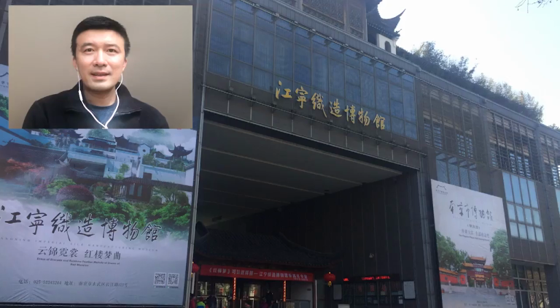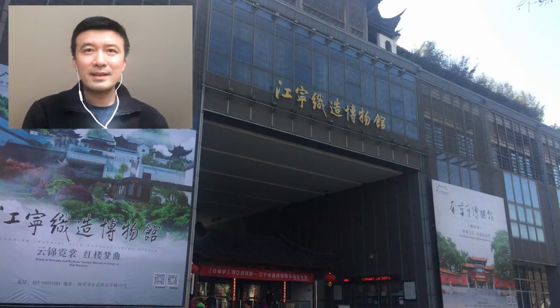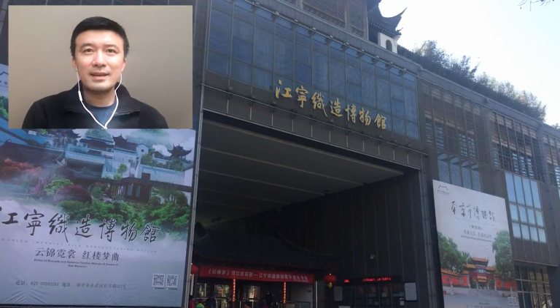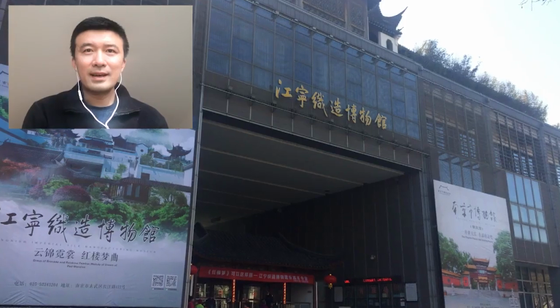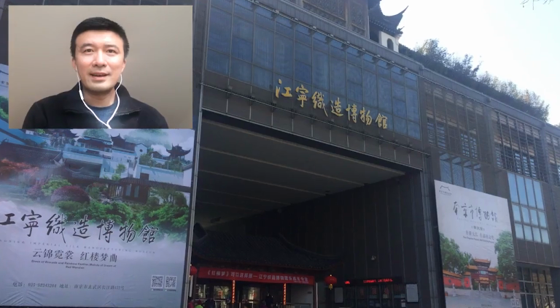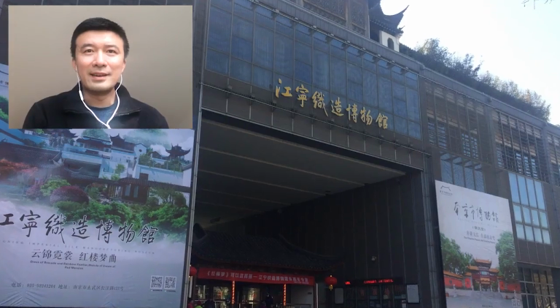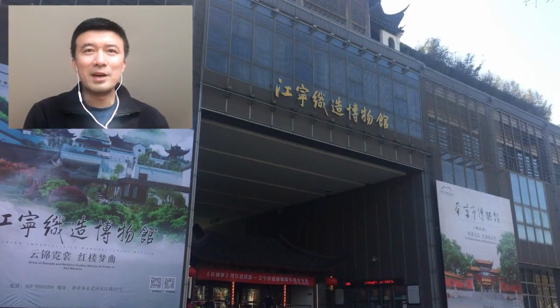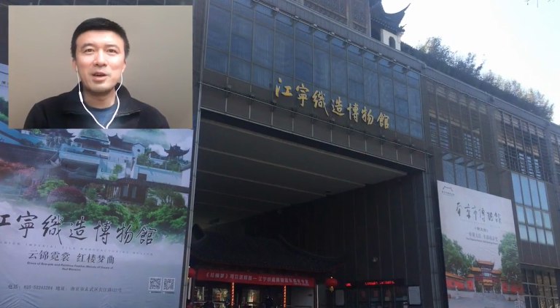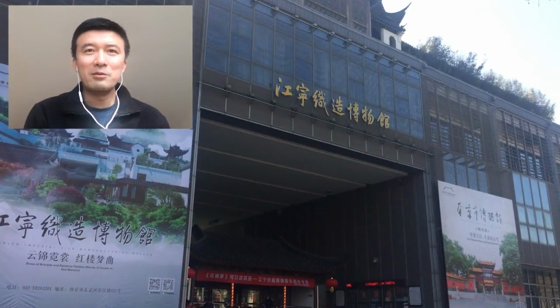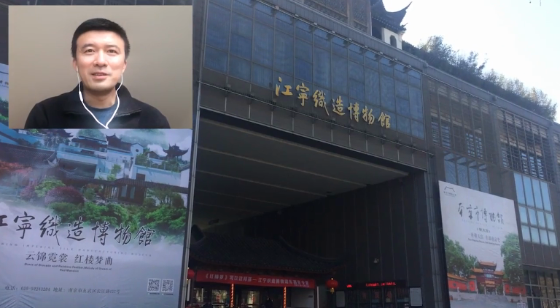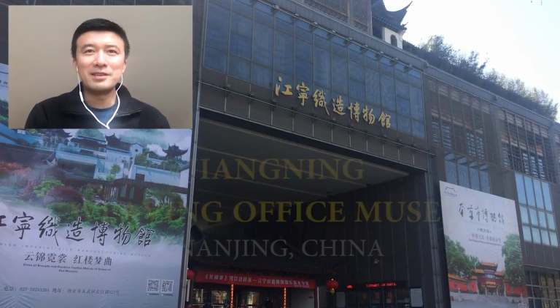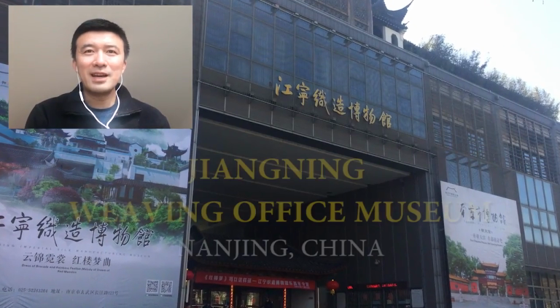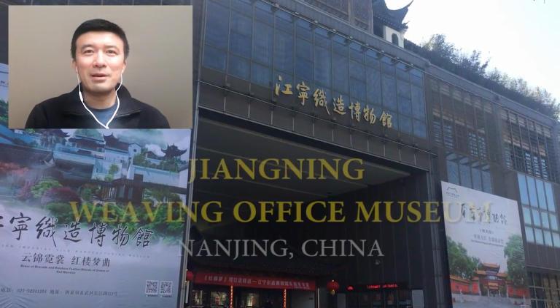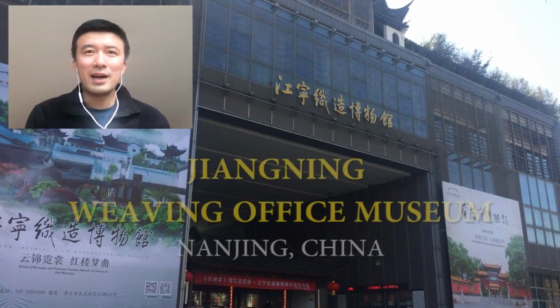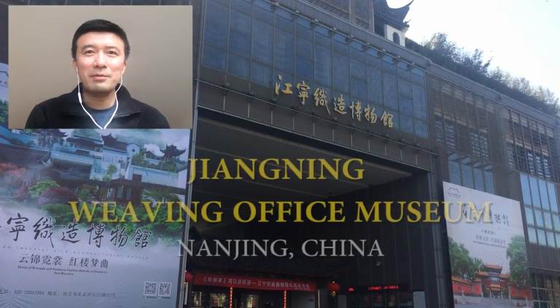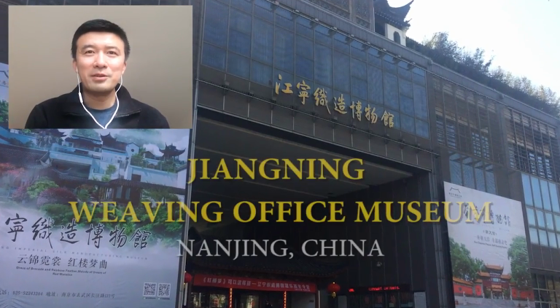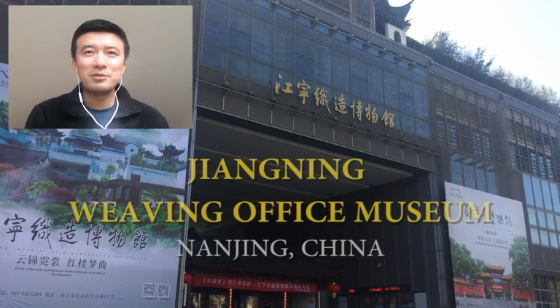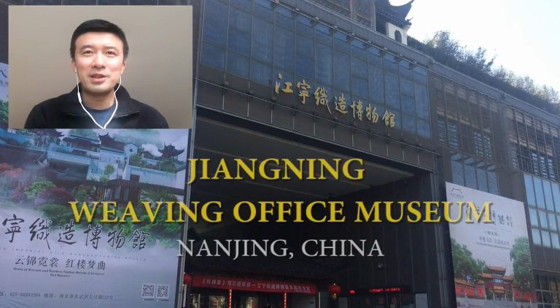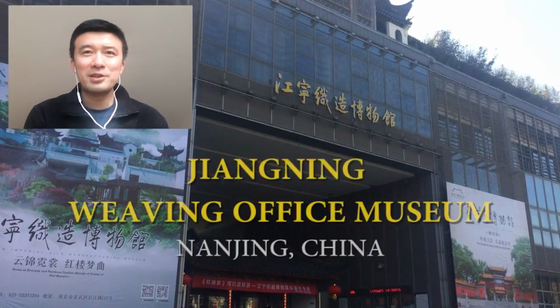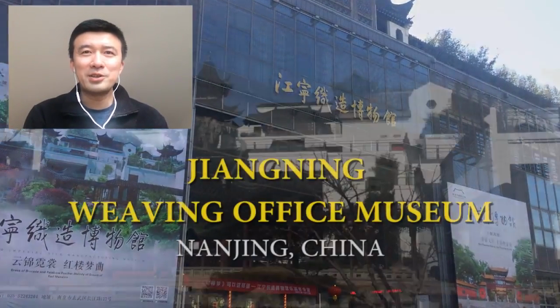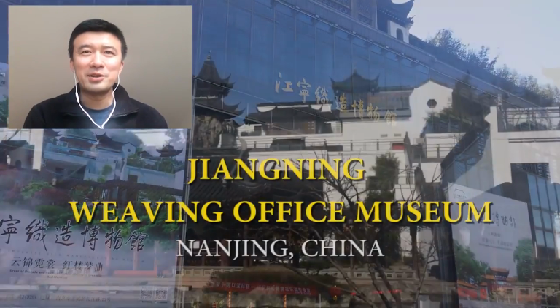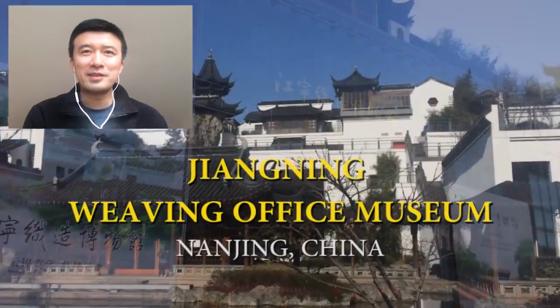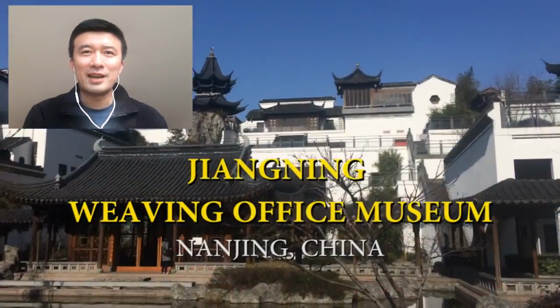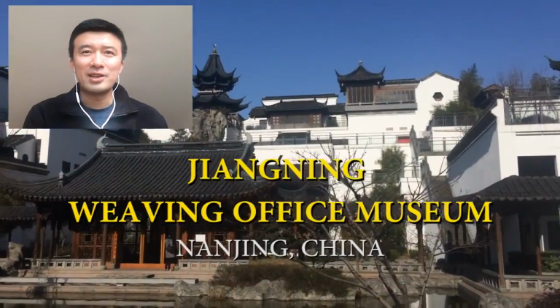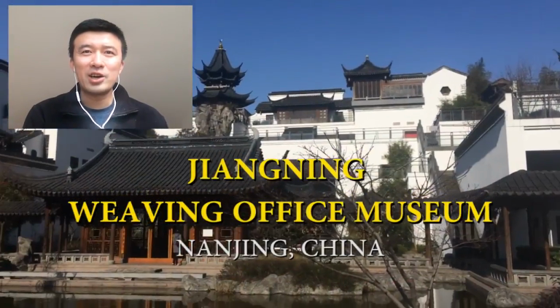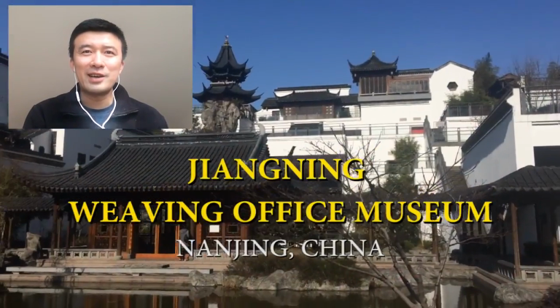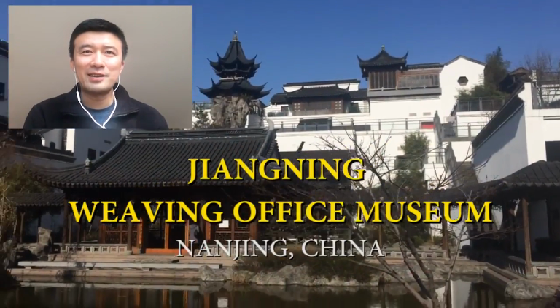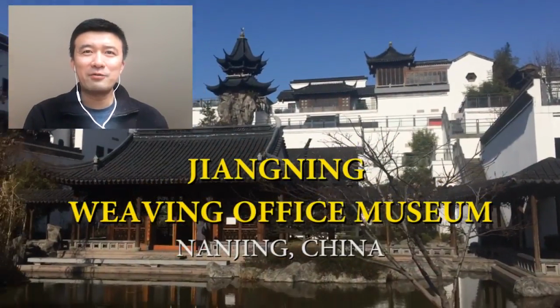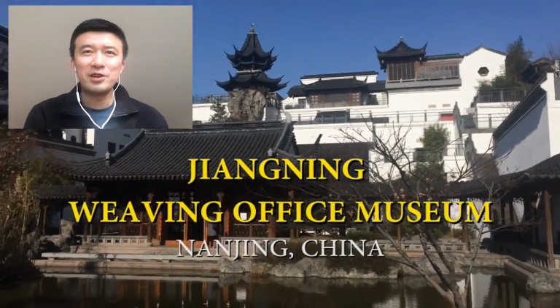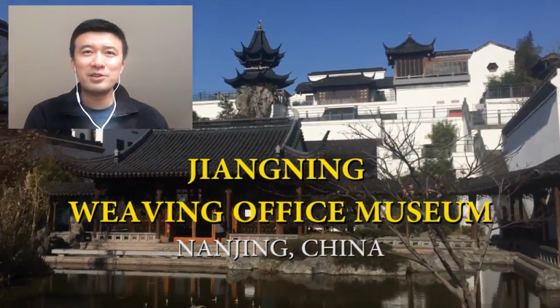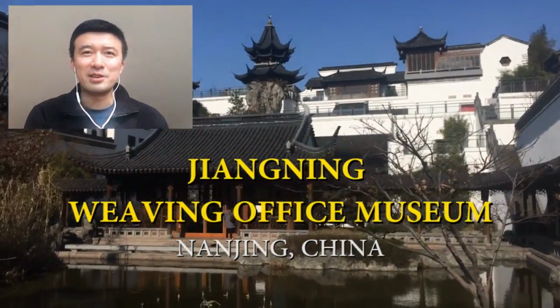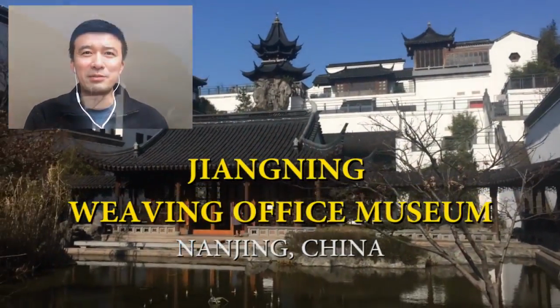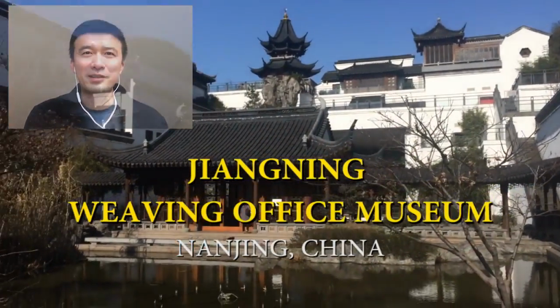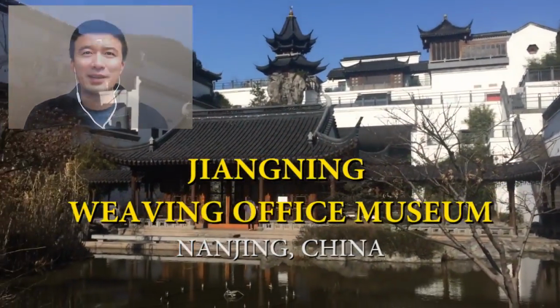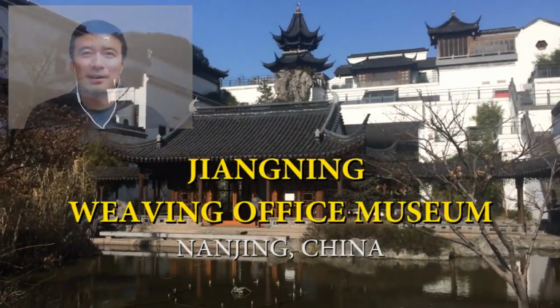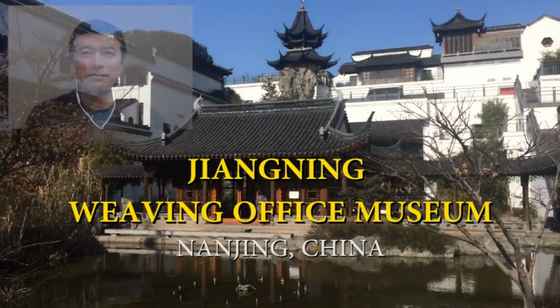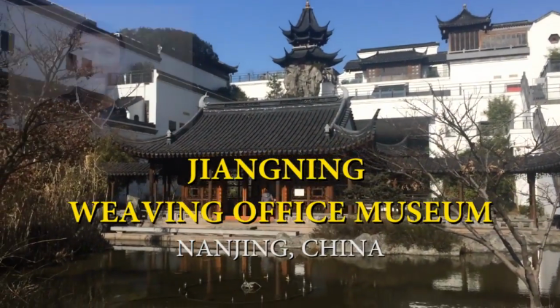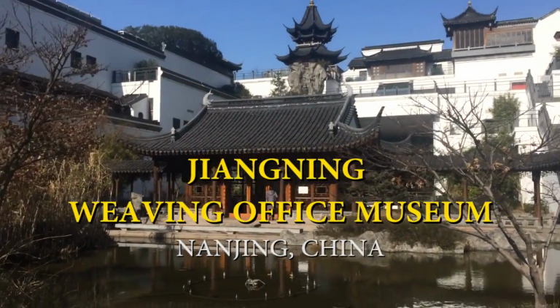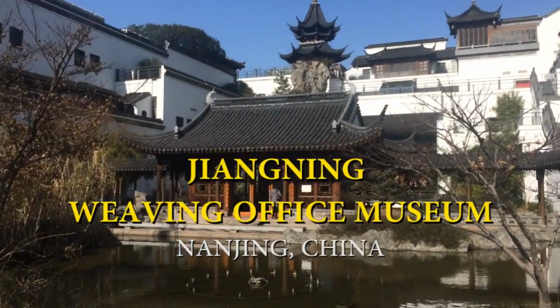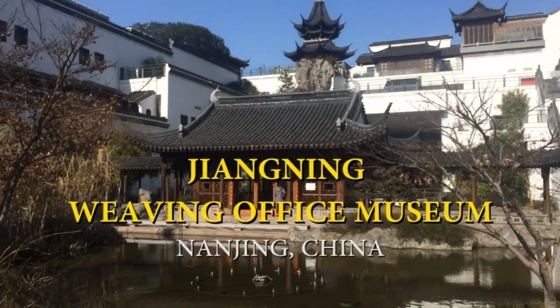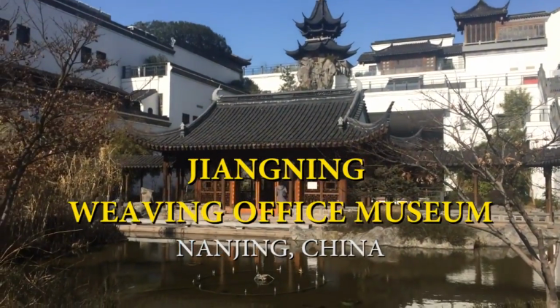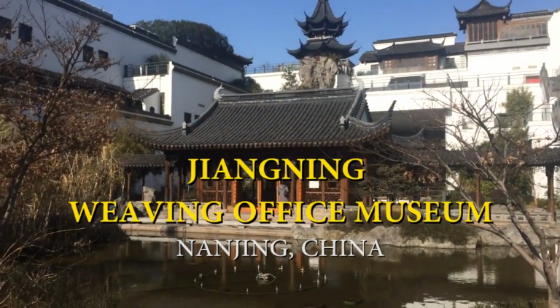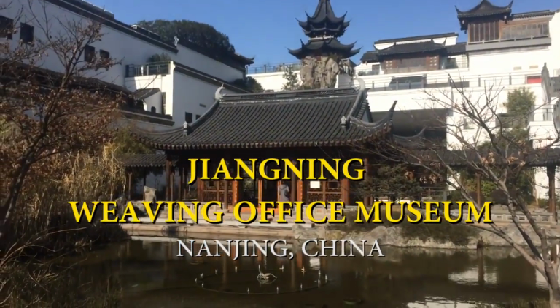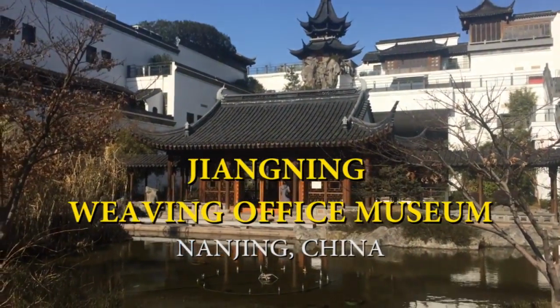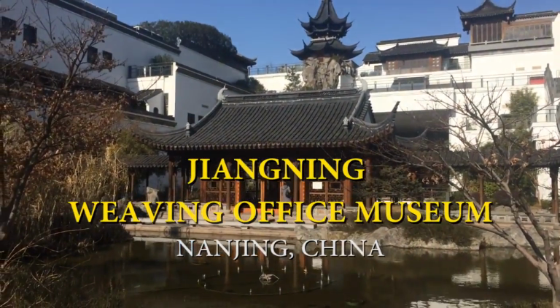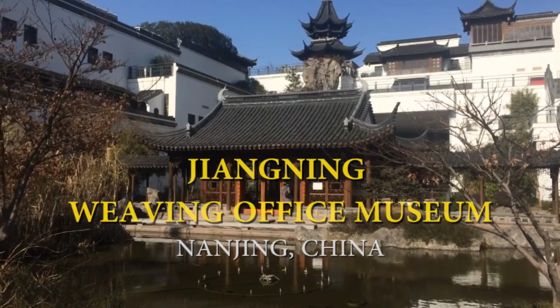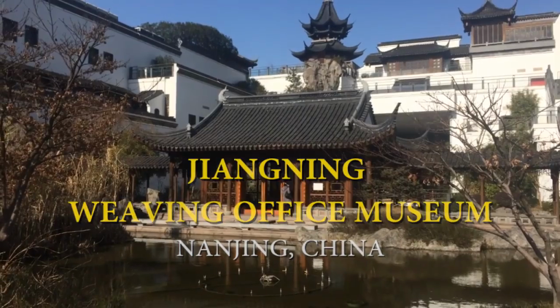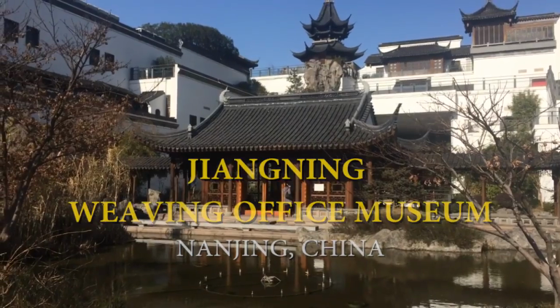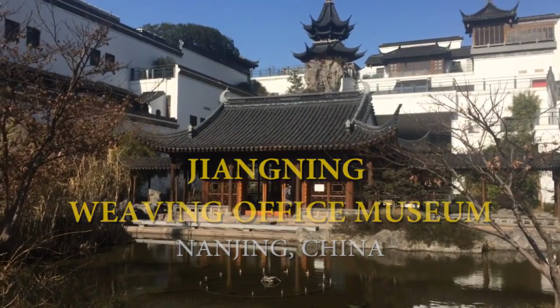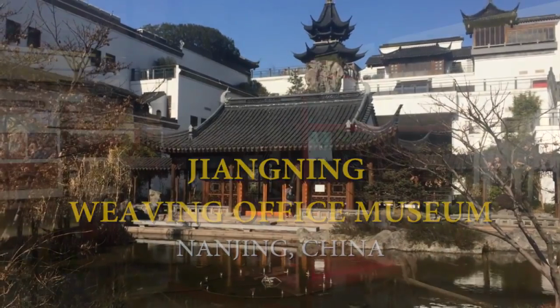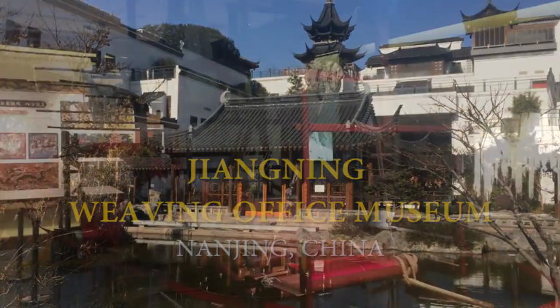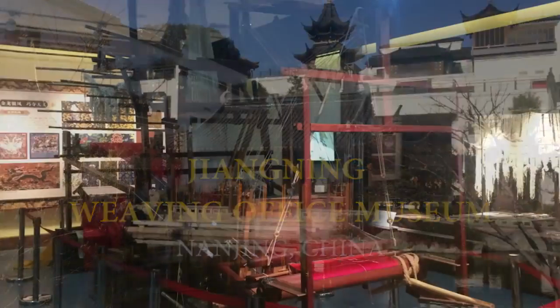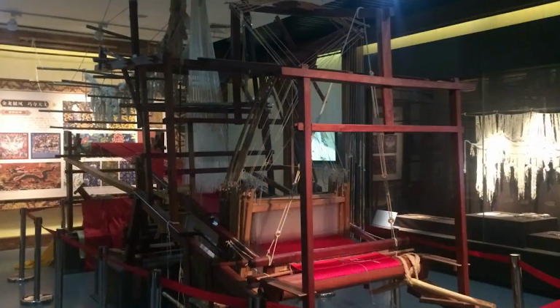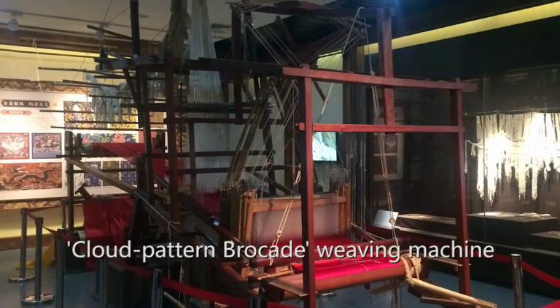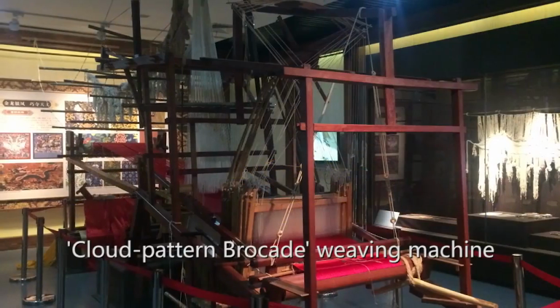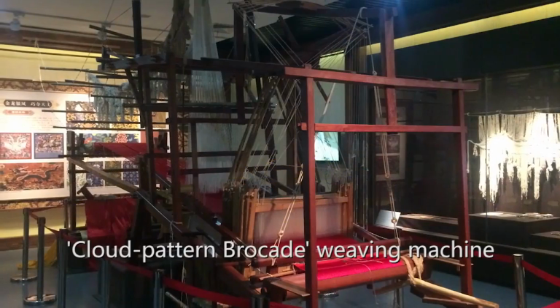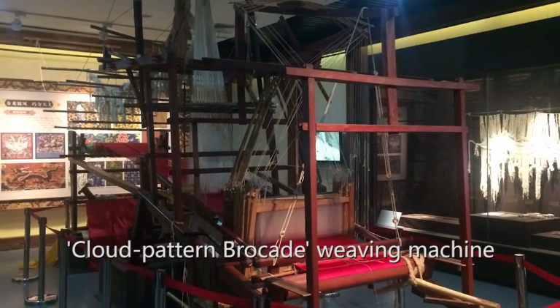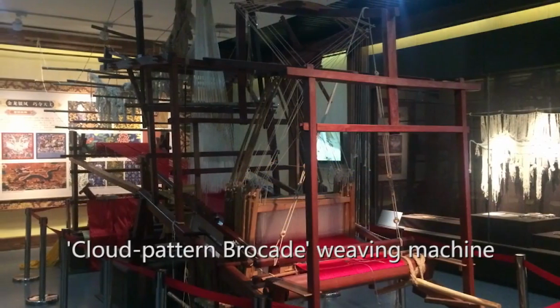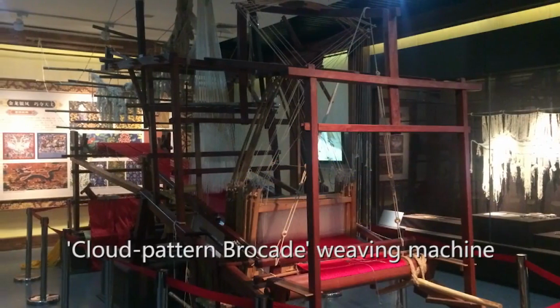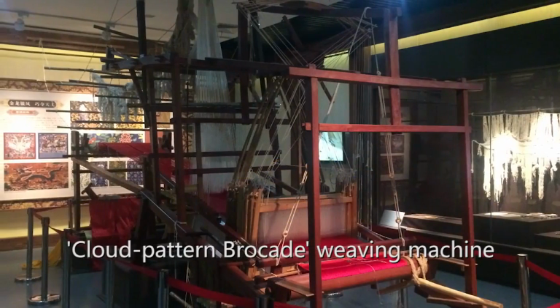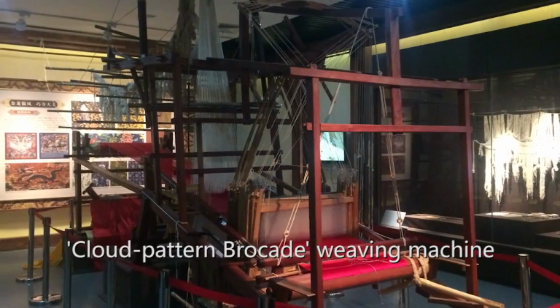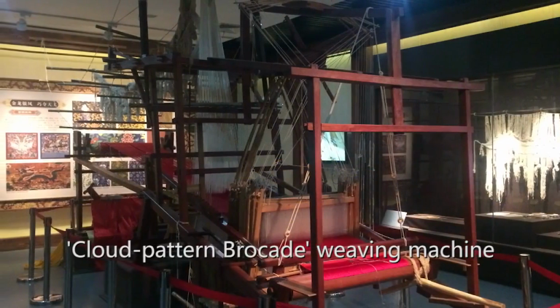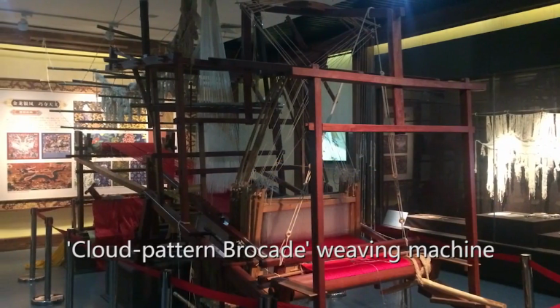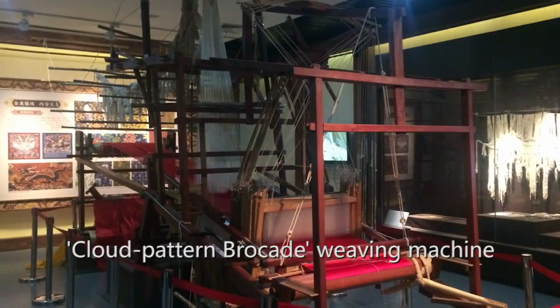Hi, I'm Owen. I'm happy to introduce a Chinese featured museum, and this museum is Jiang Ning Weaving Office Museum.